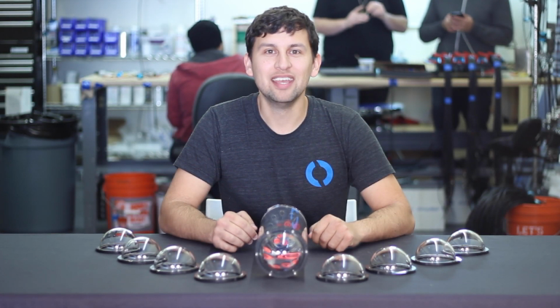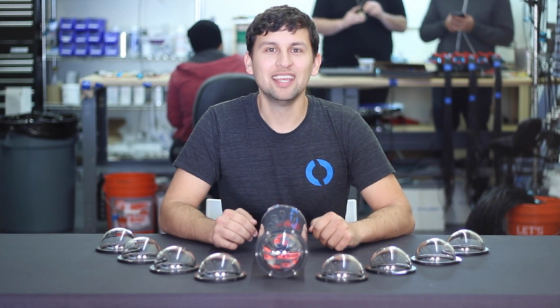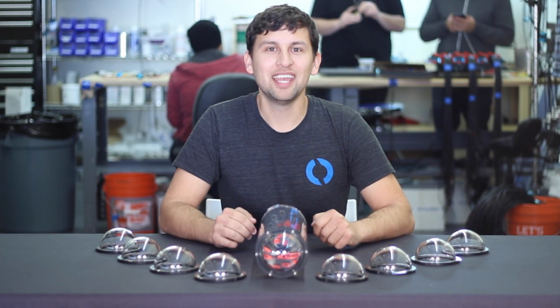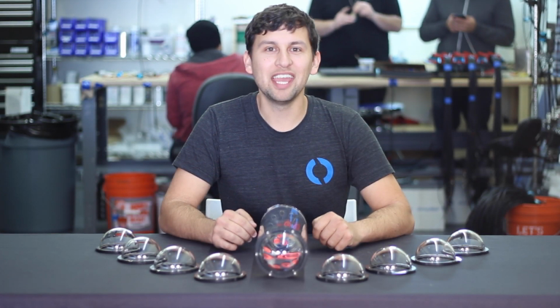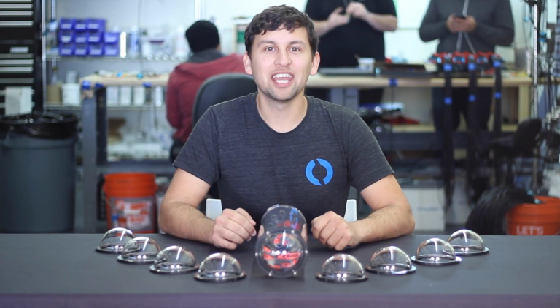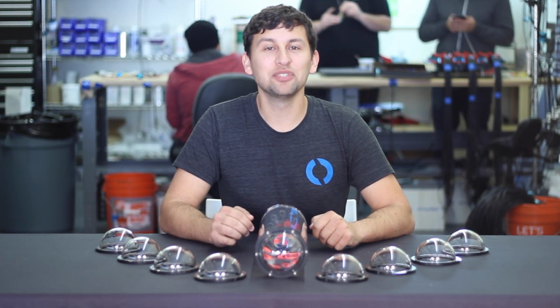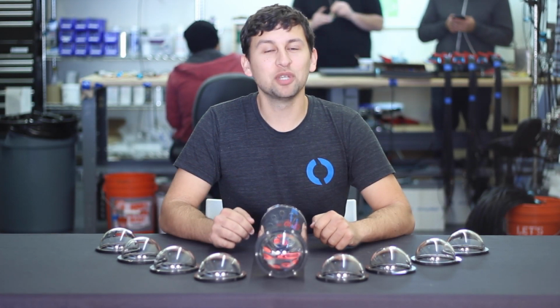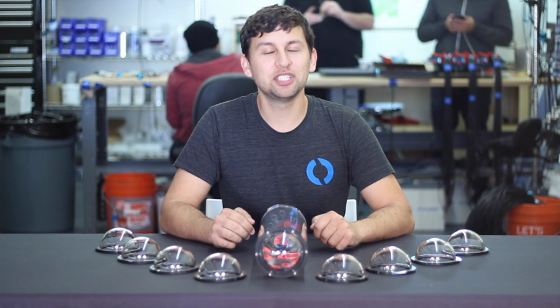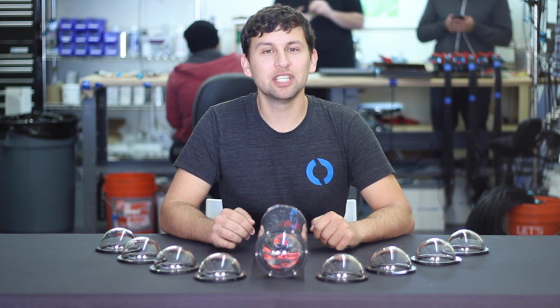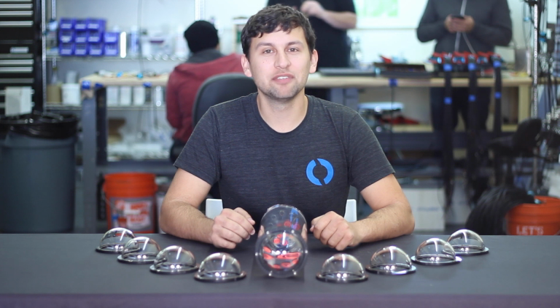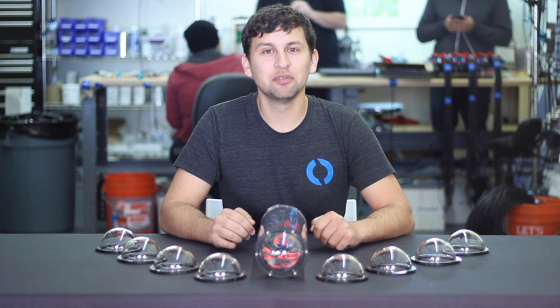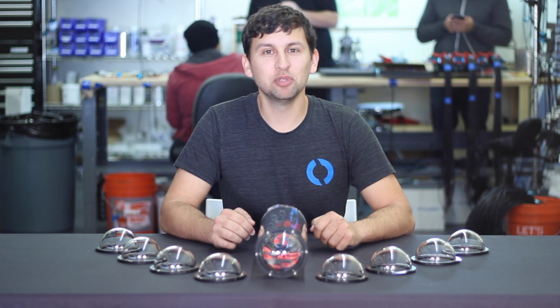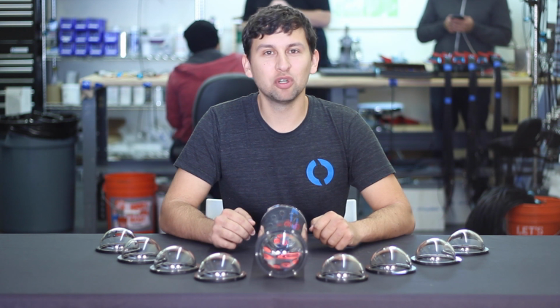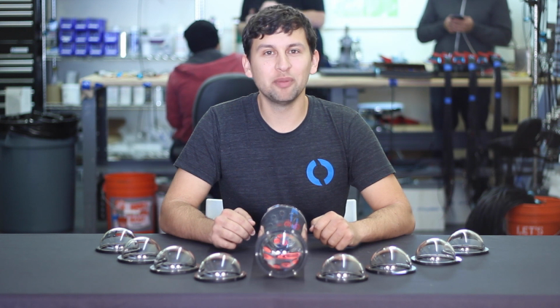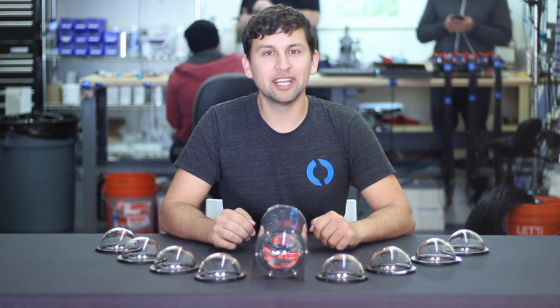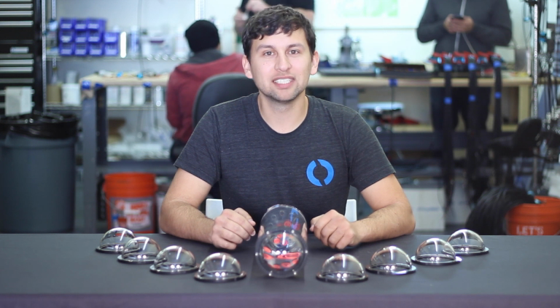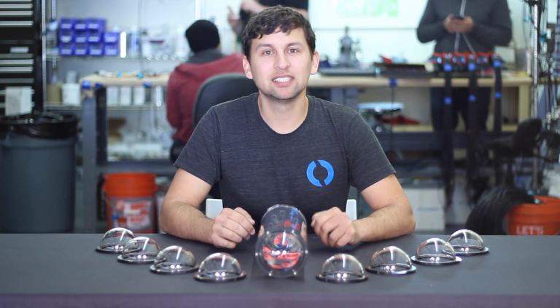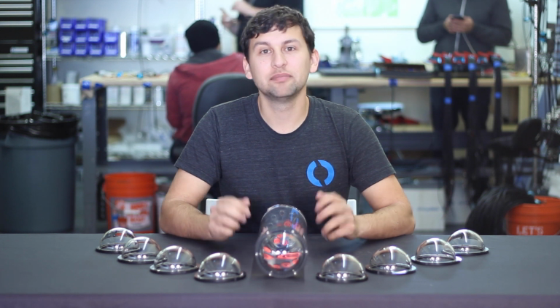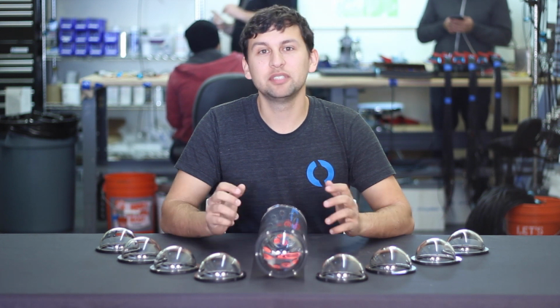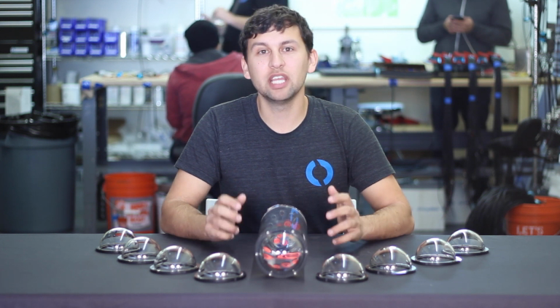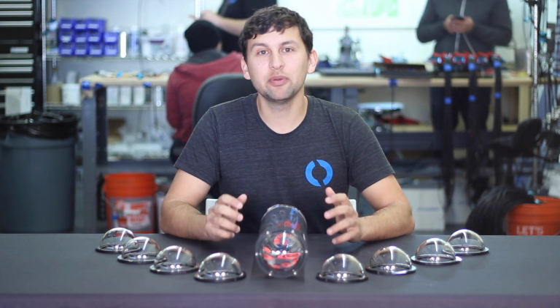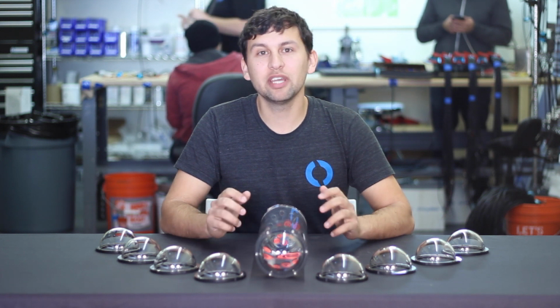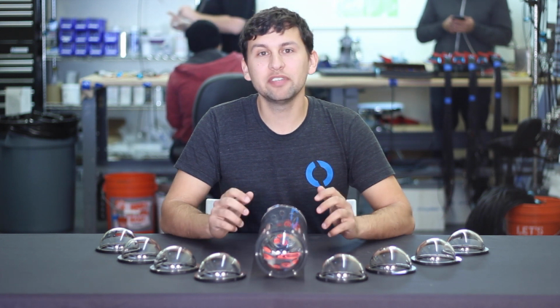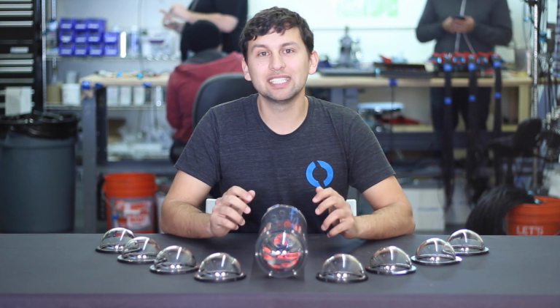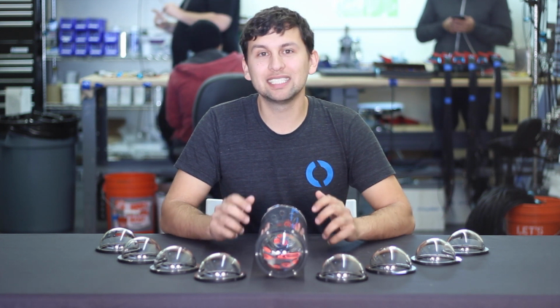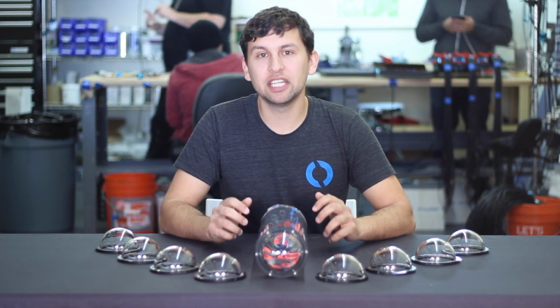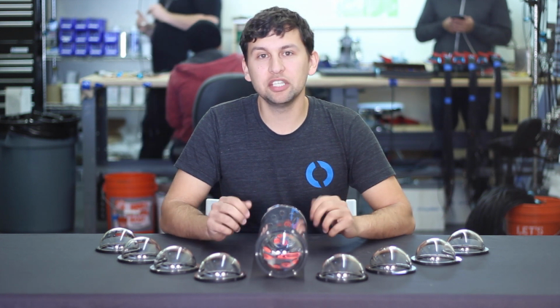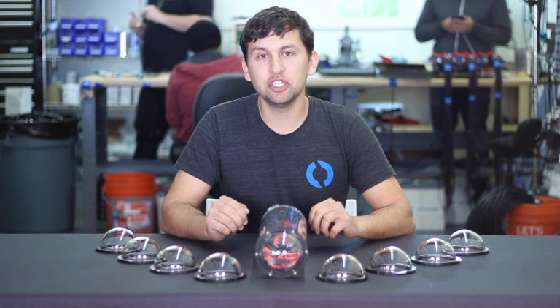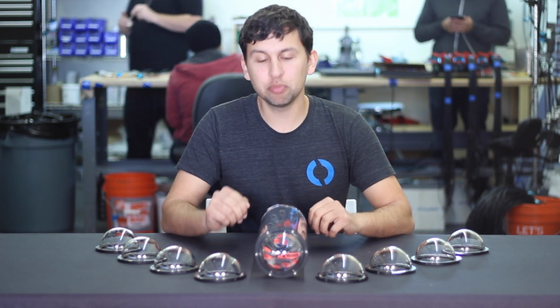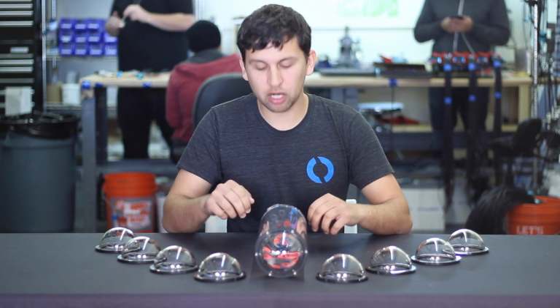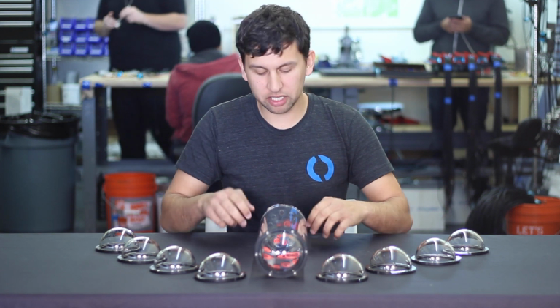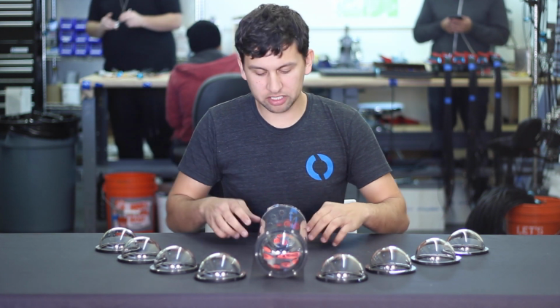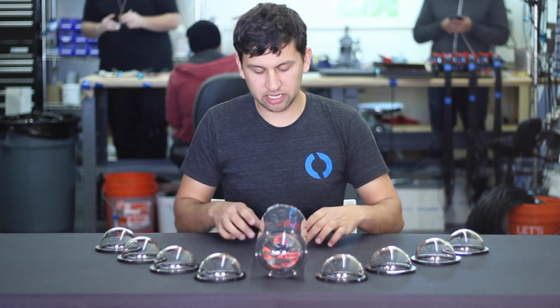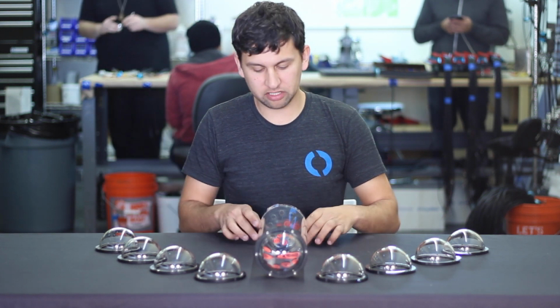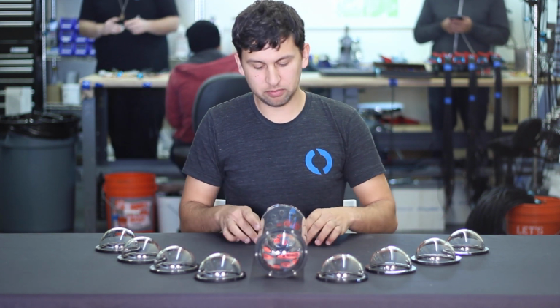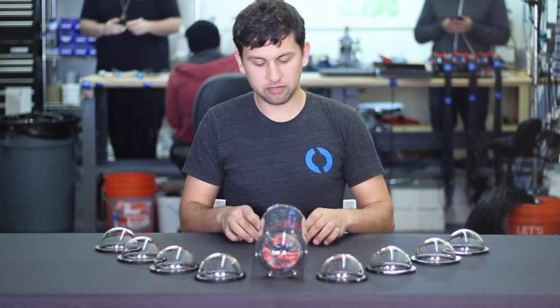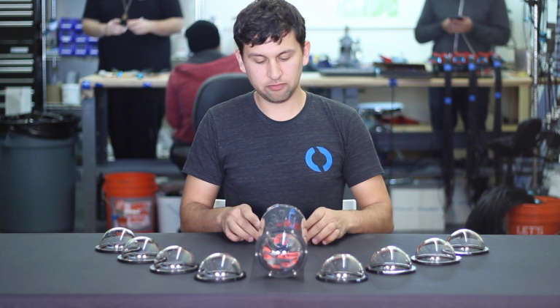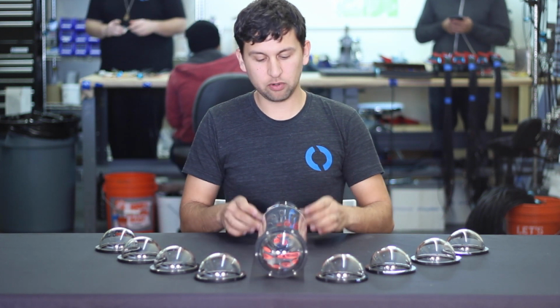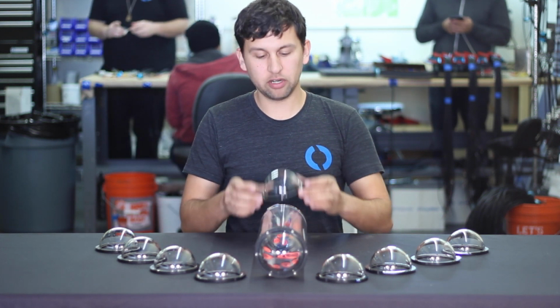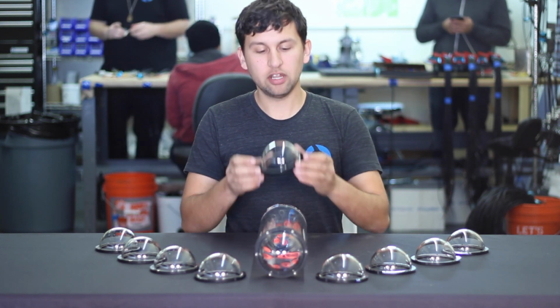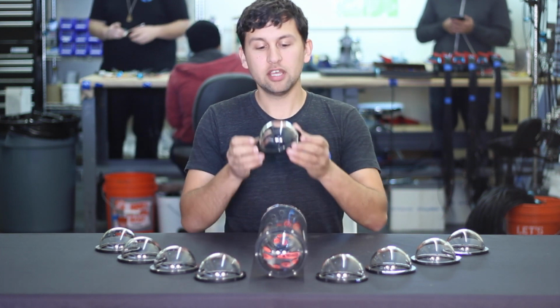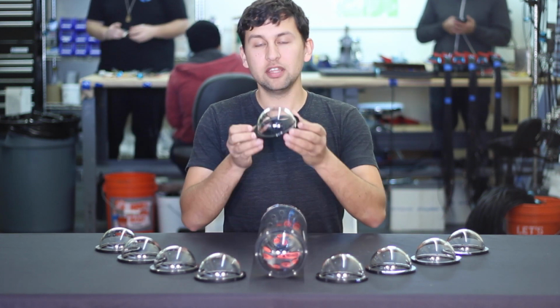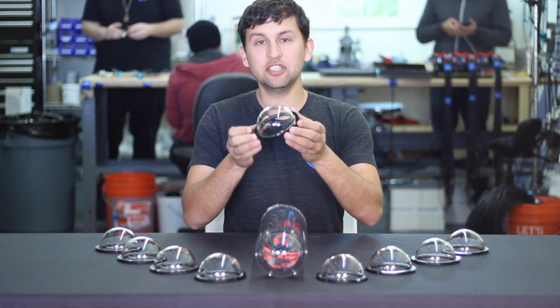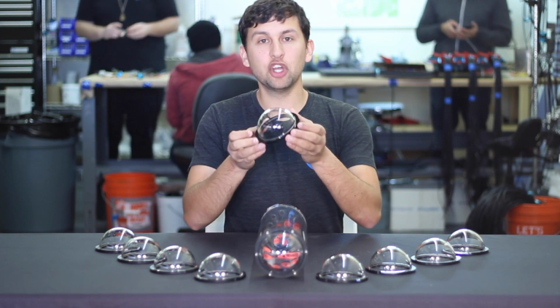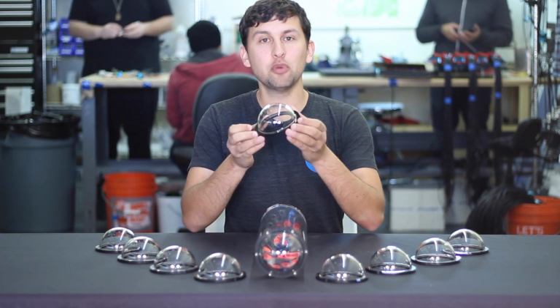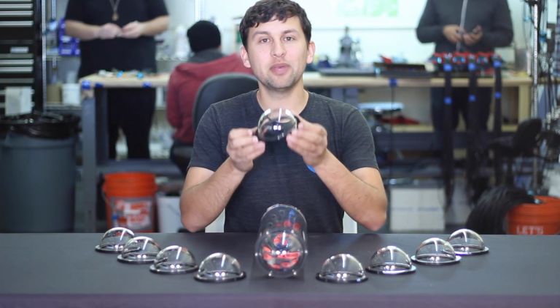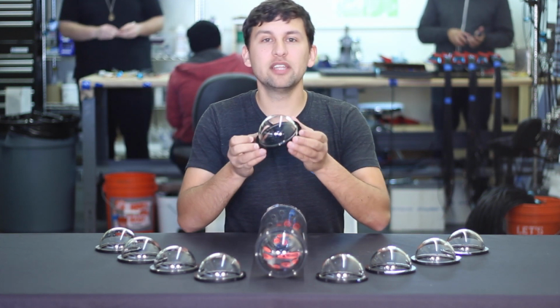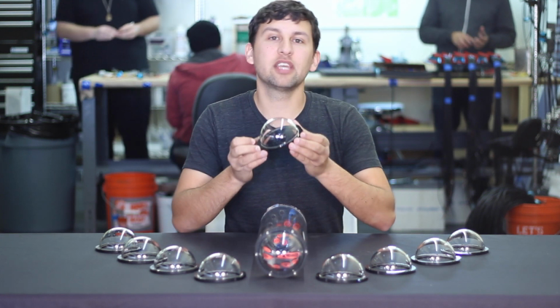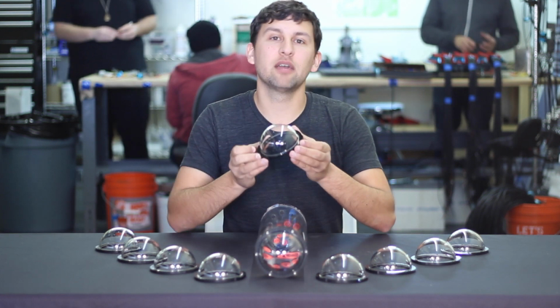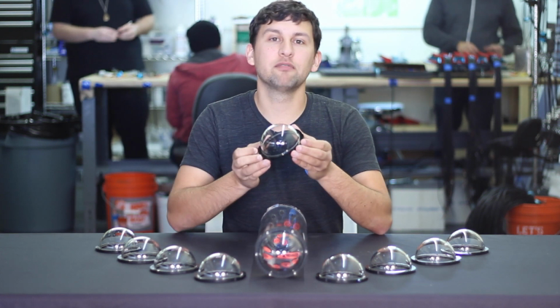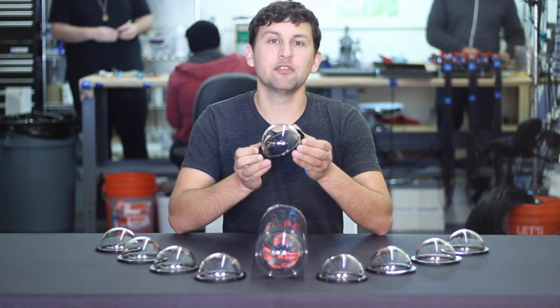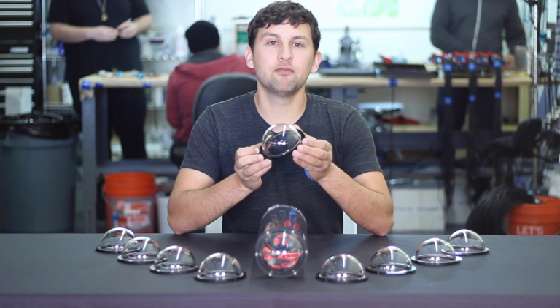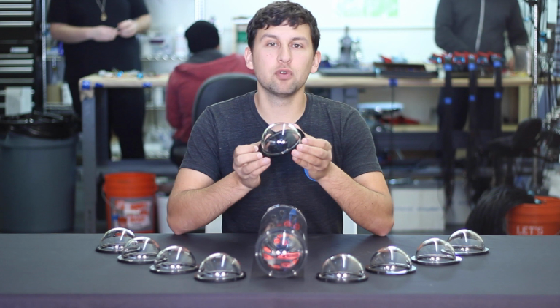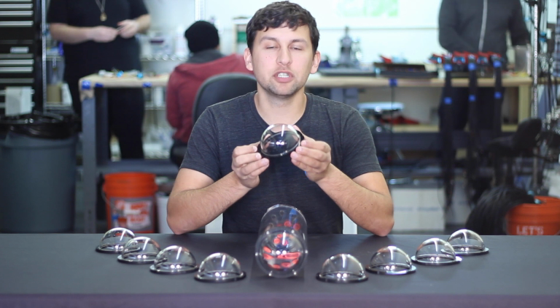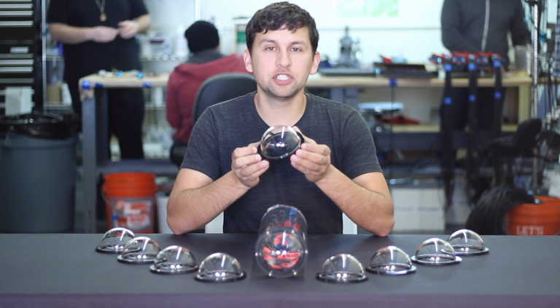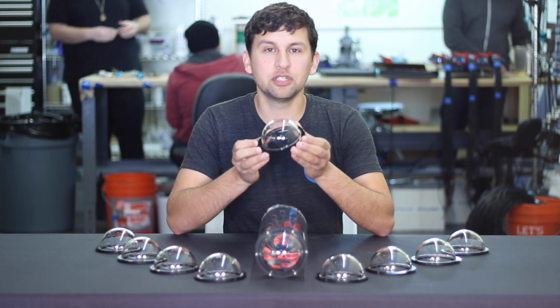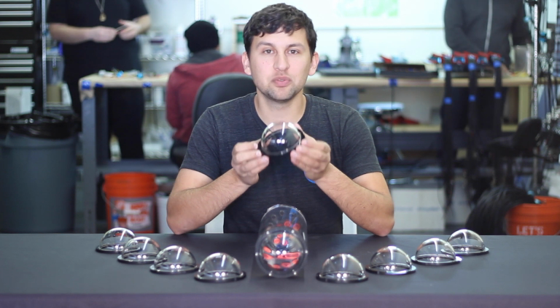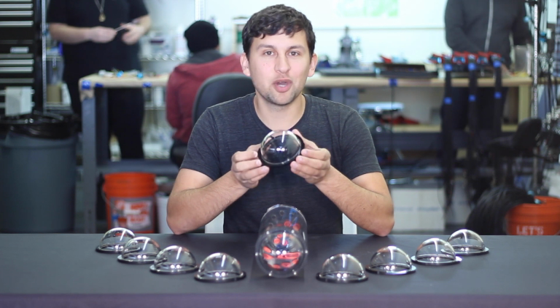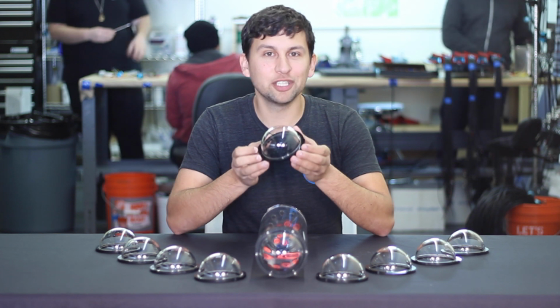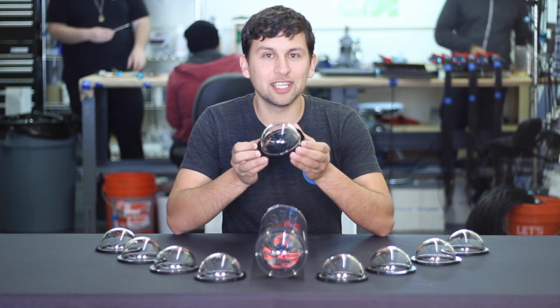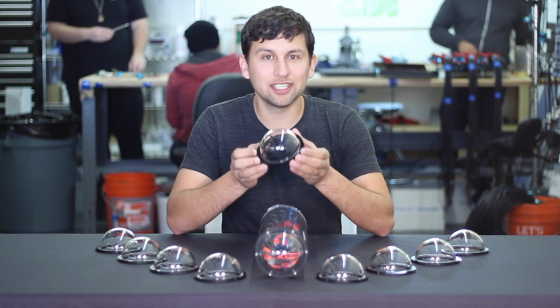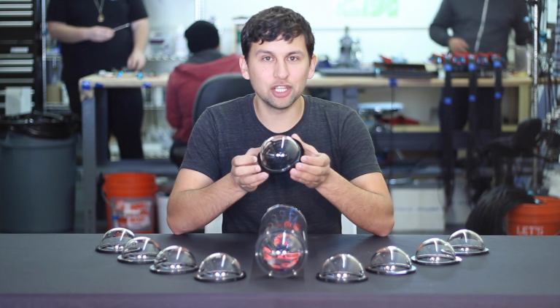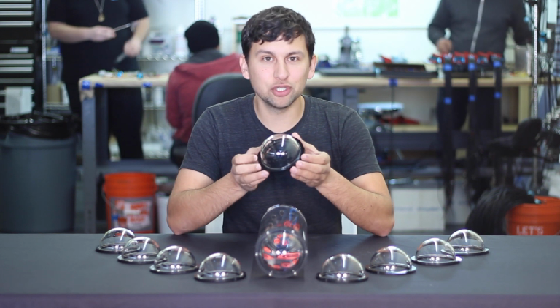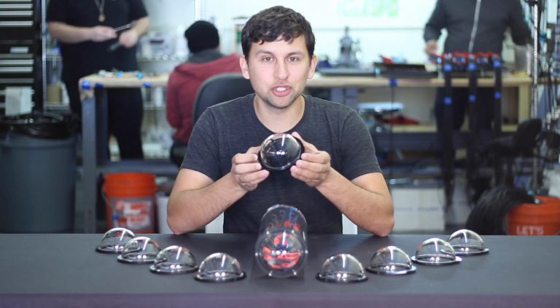Hey guys, Rusty here from Blue Robotics. Today we have an exciting new product announcement for the dome end cap for the 4-inch series watertight enclosure.